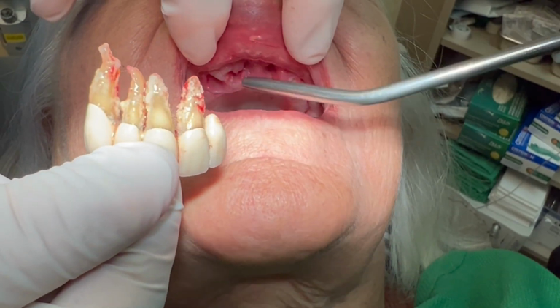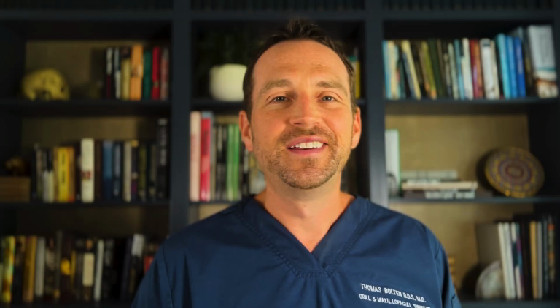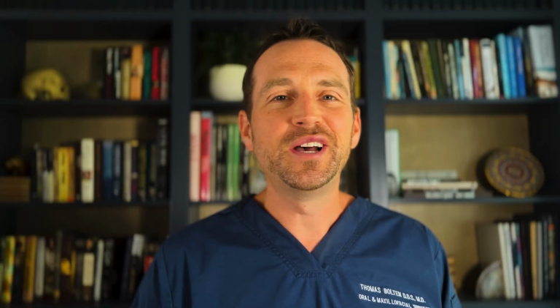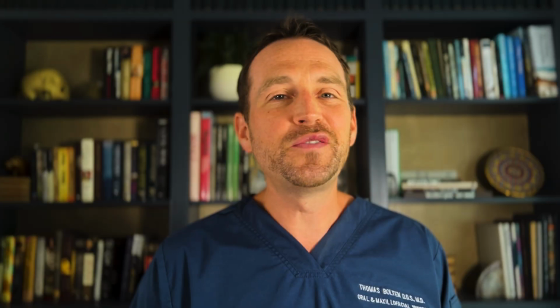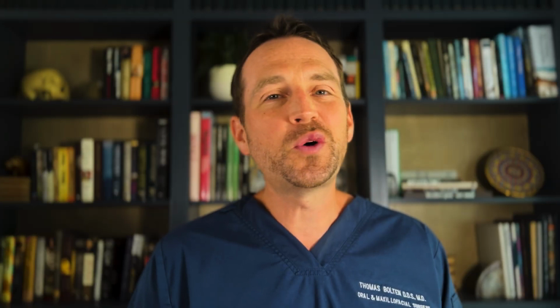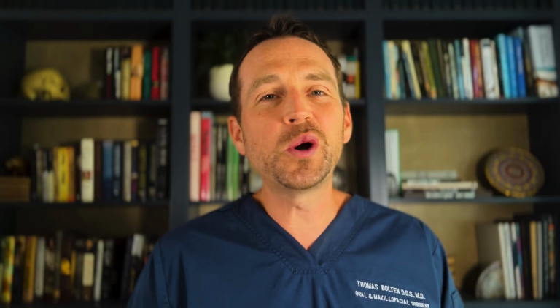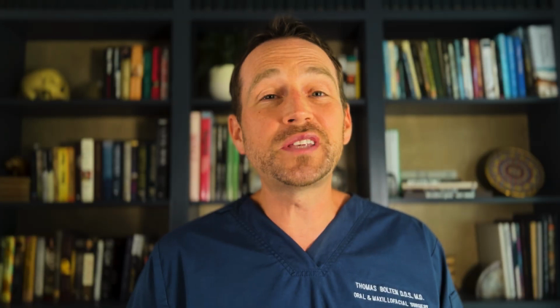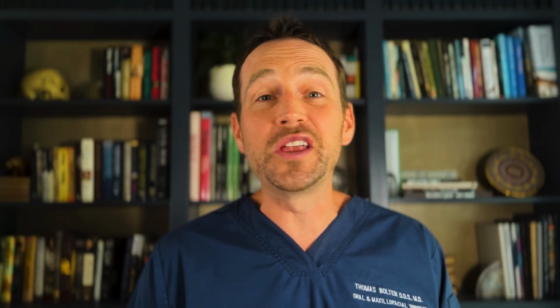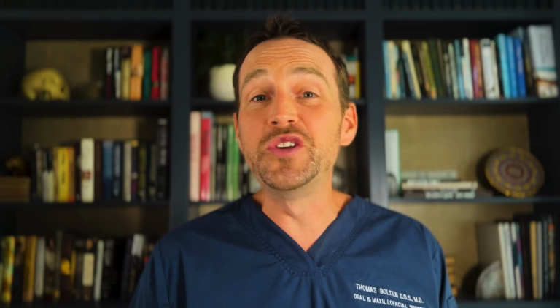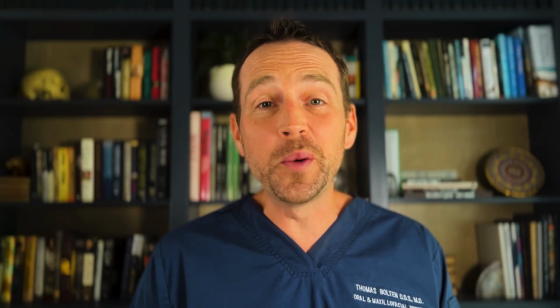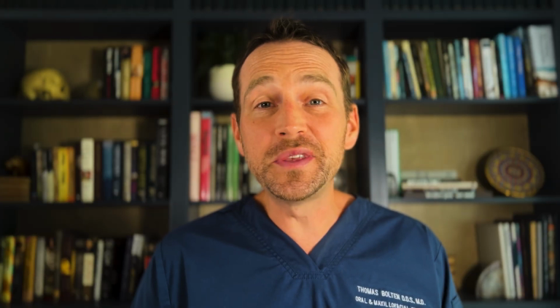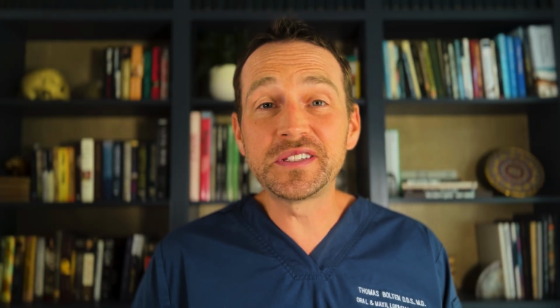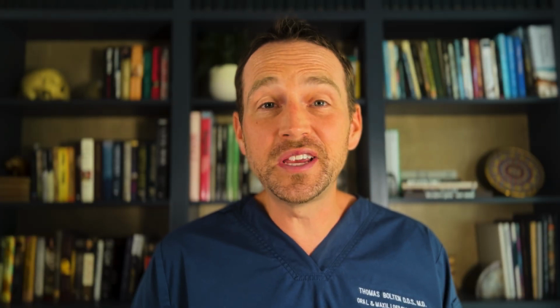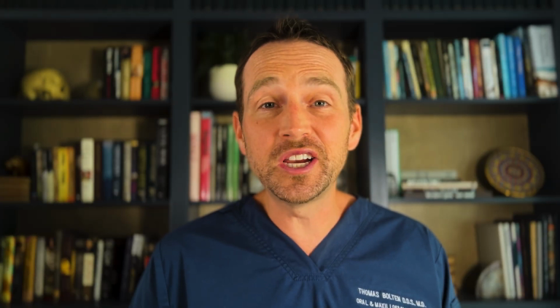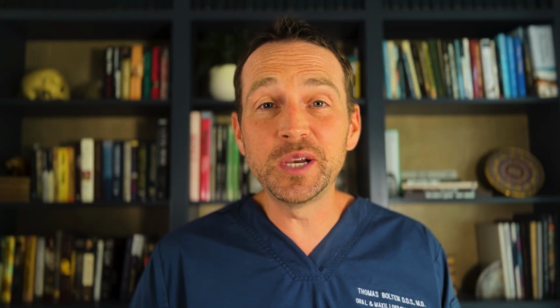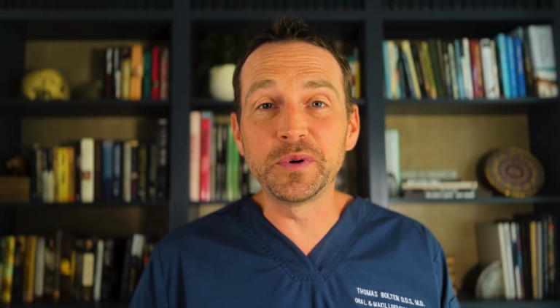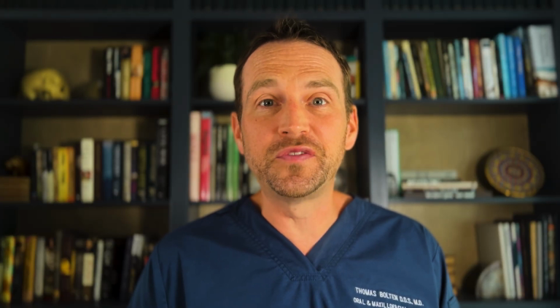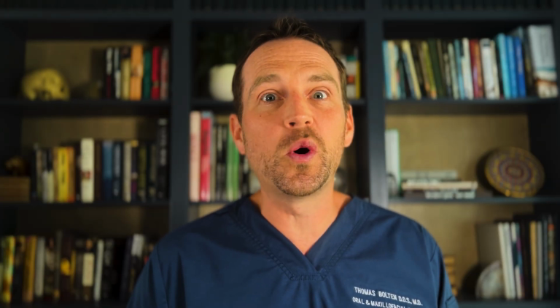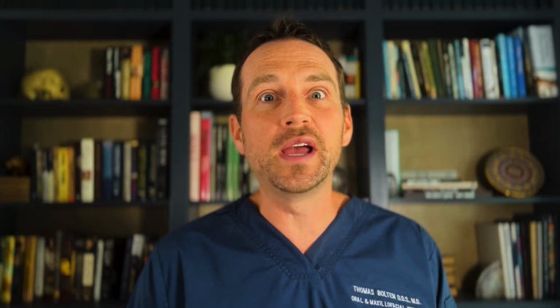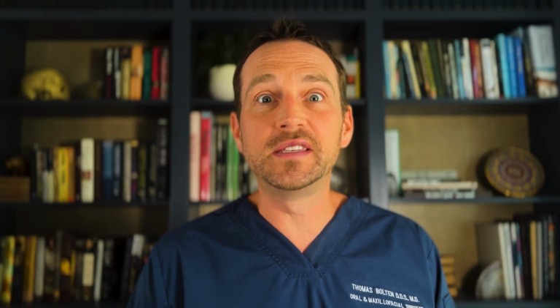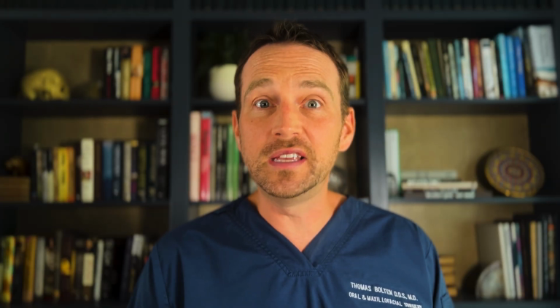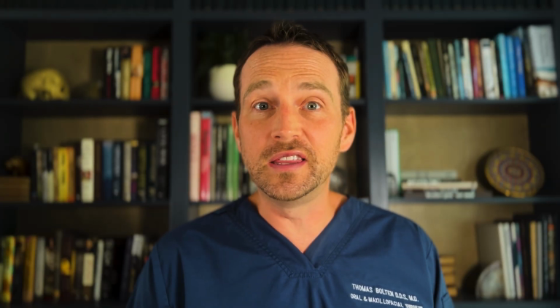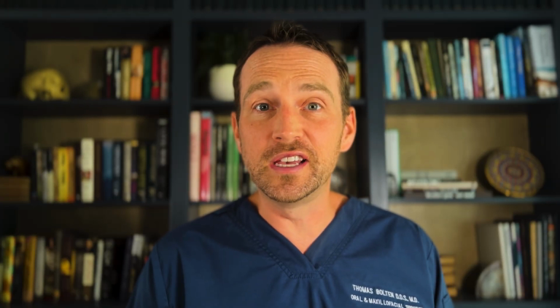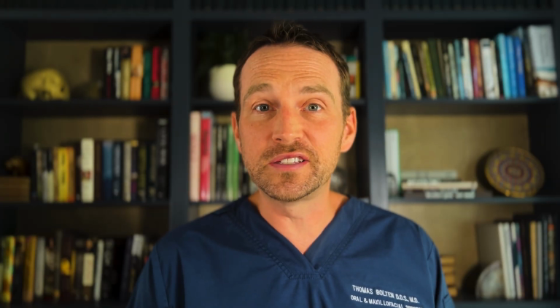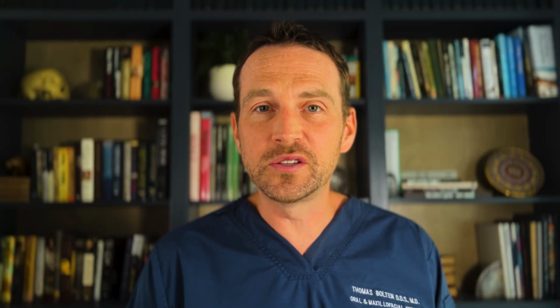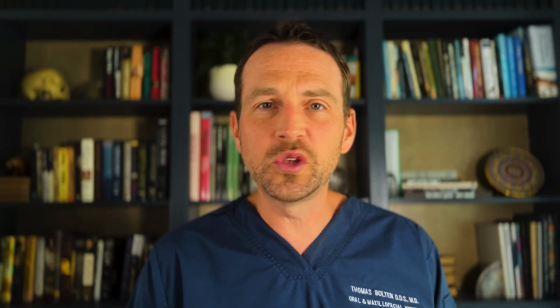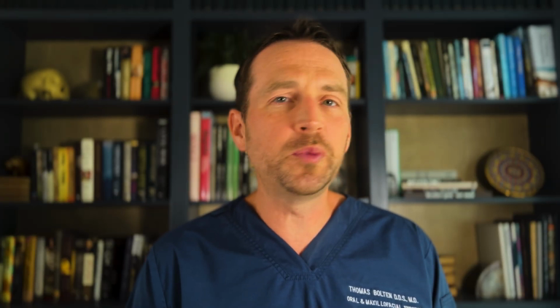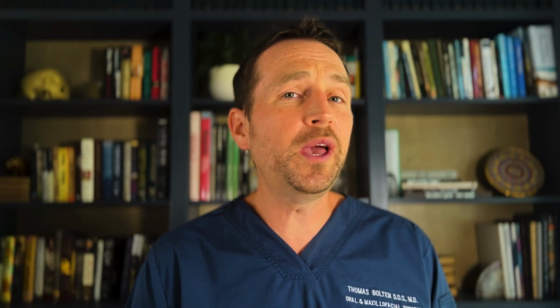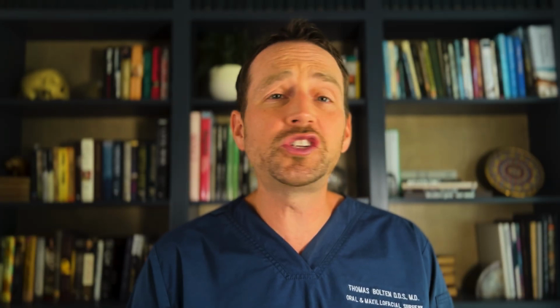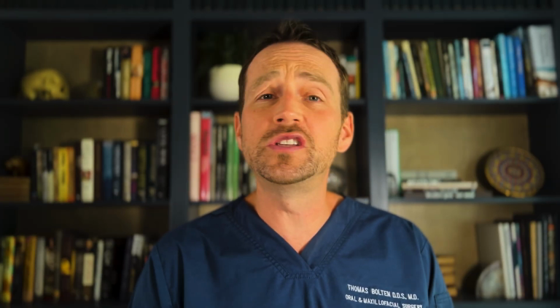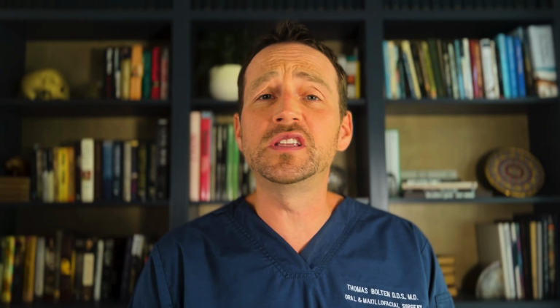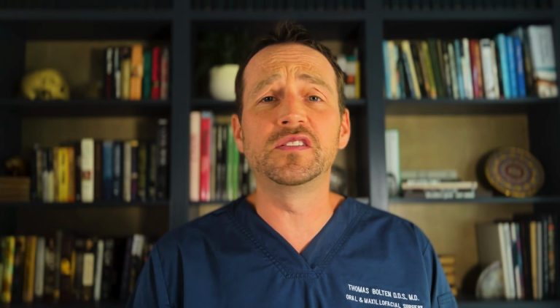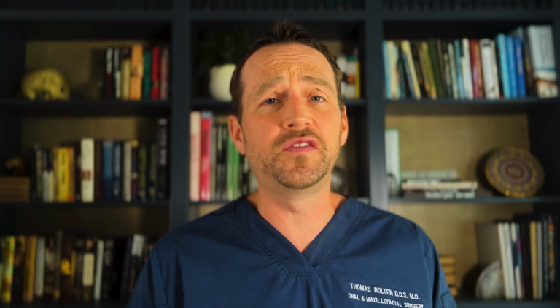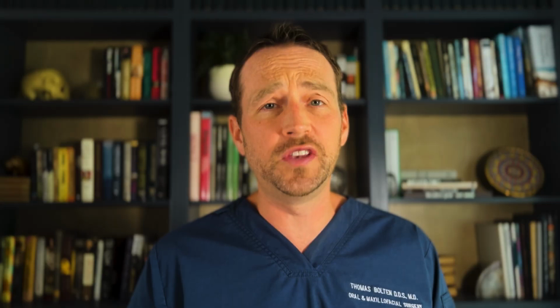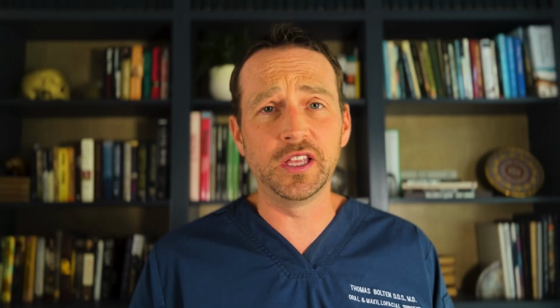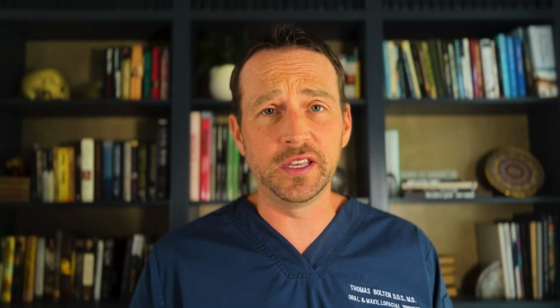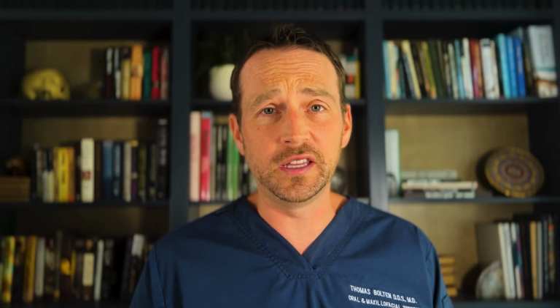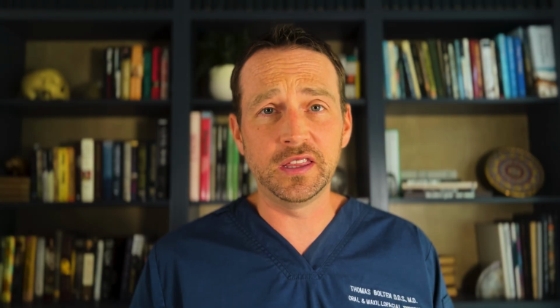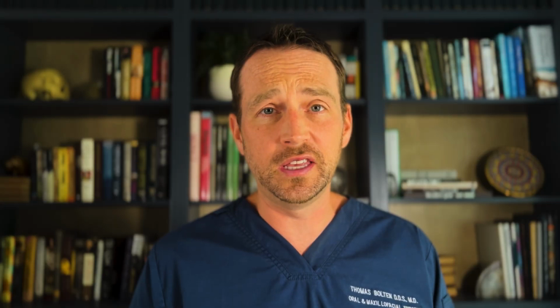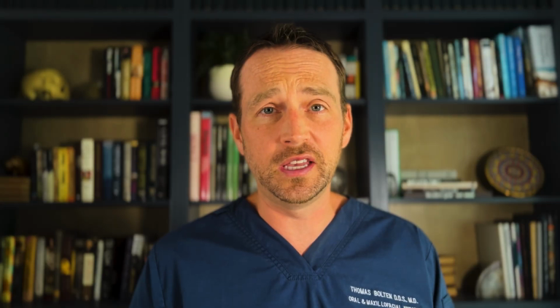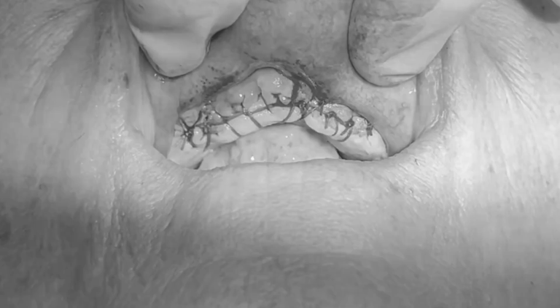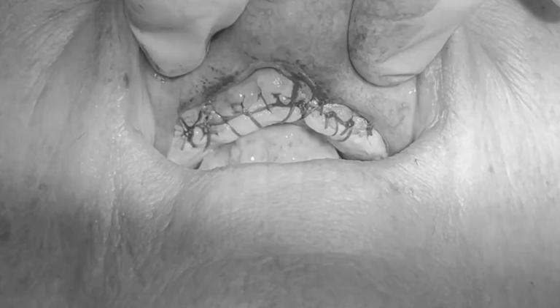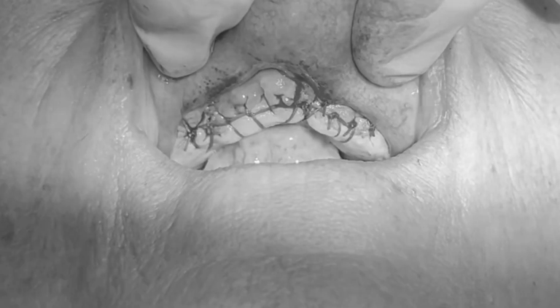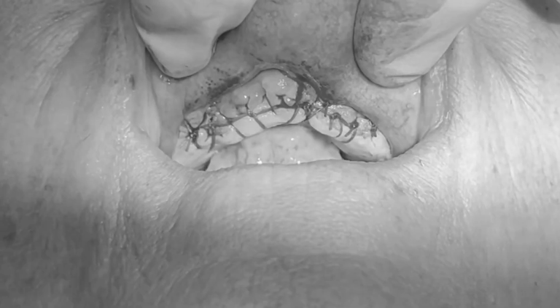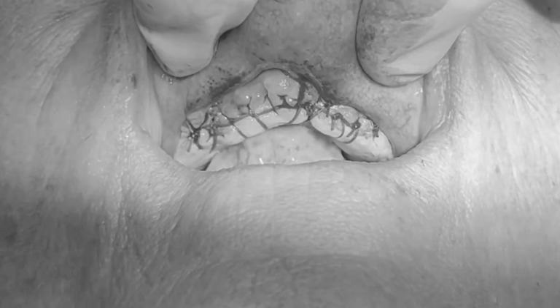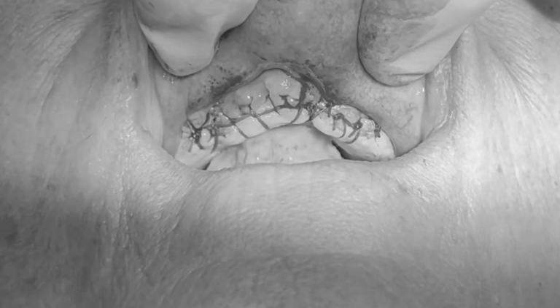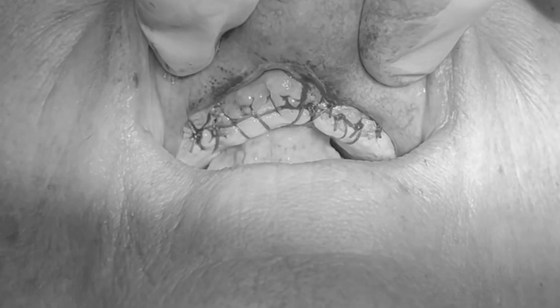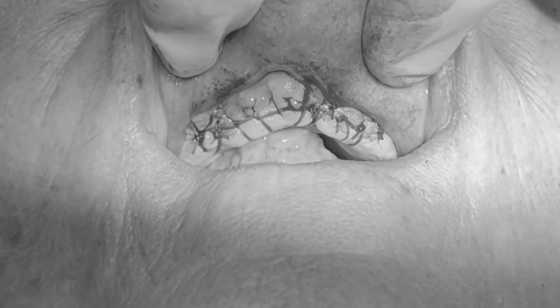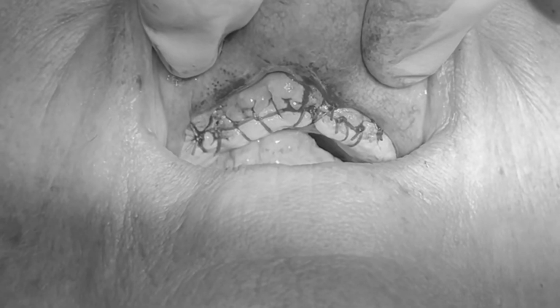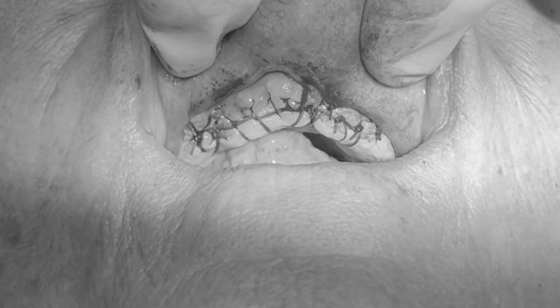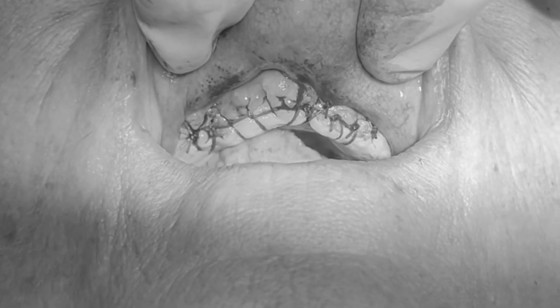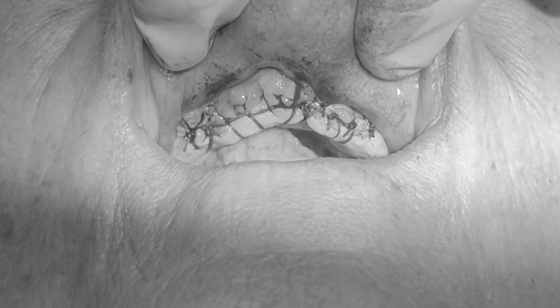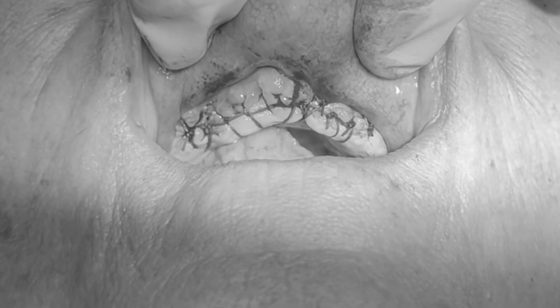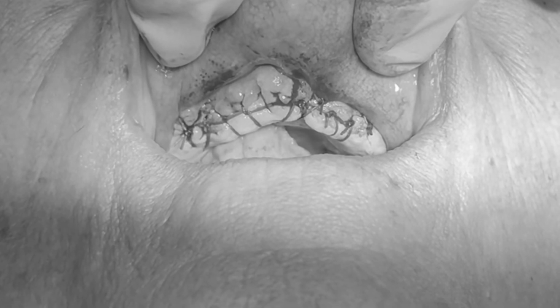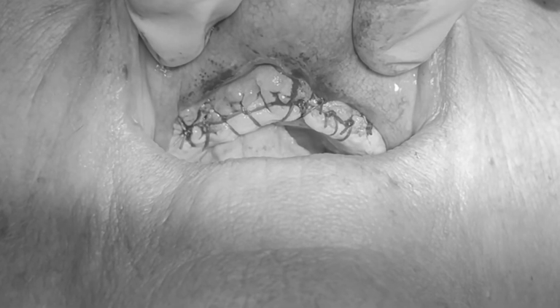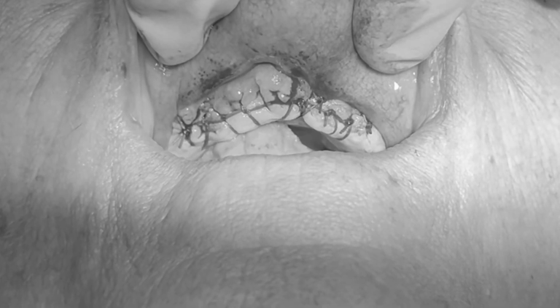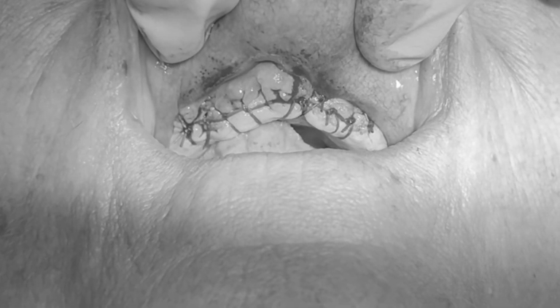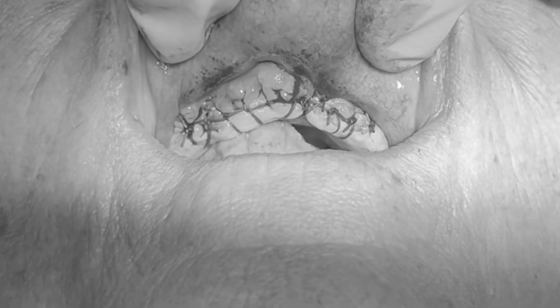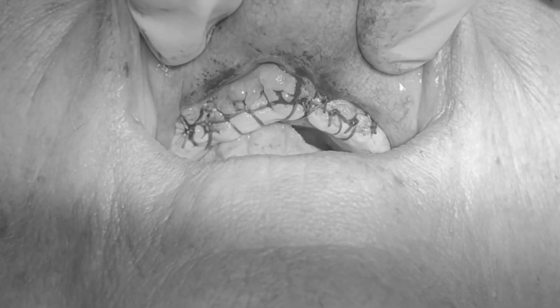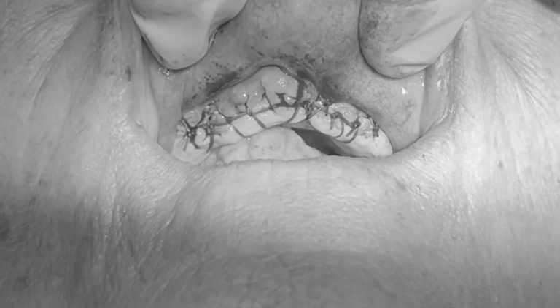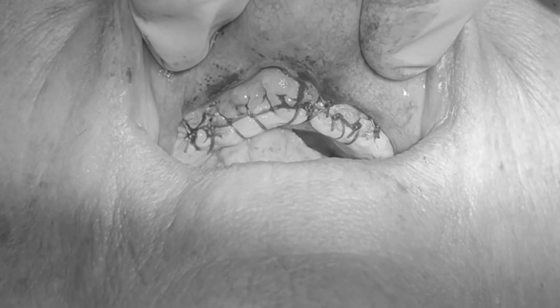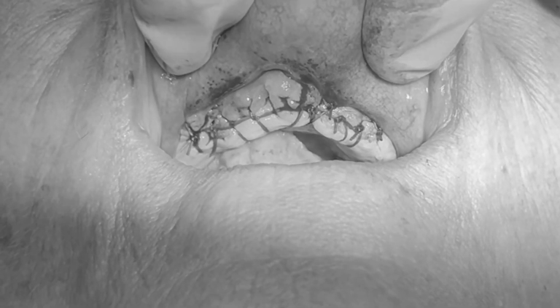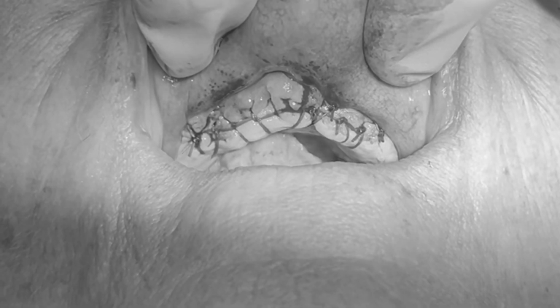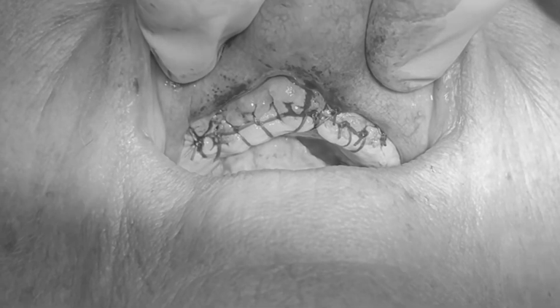Of course, I numbed this area before I did this, so the patient didn't feel anything, and then I closed it with dissolvable sutures.